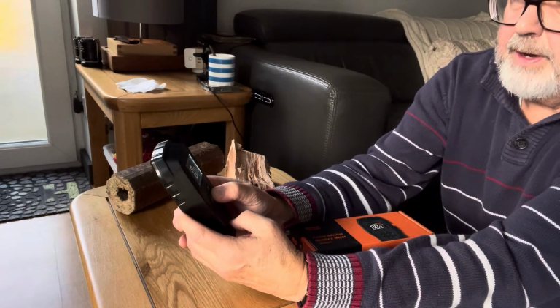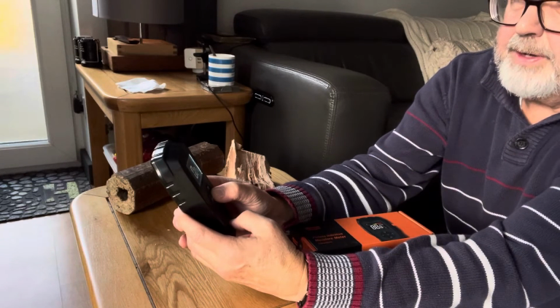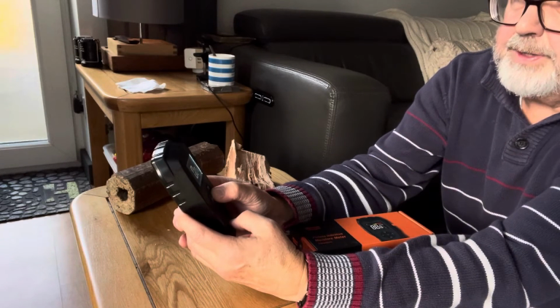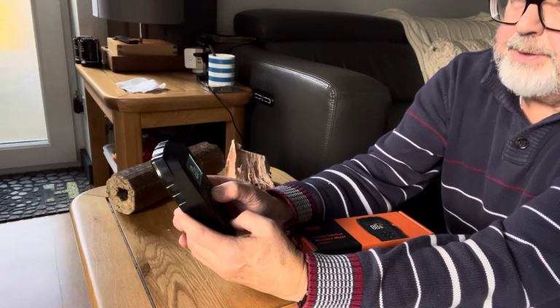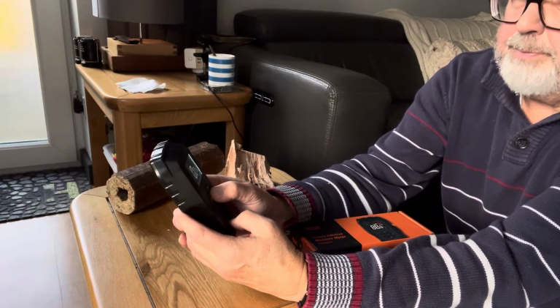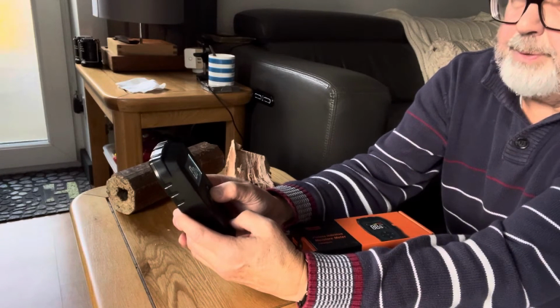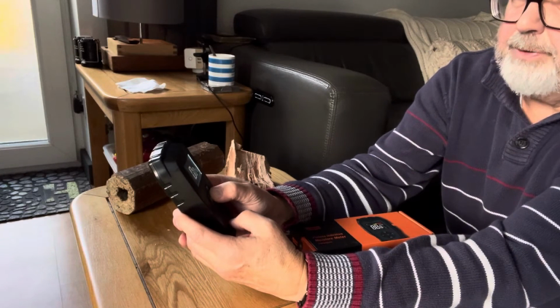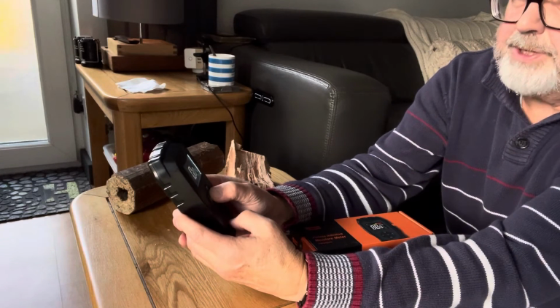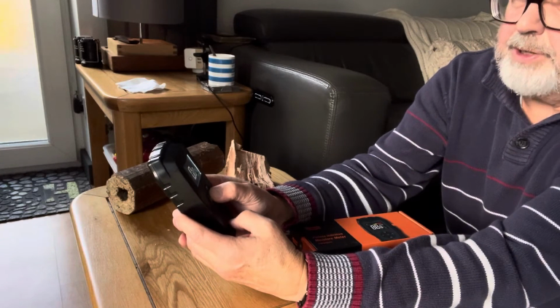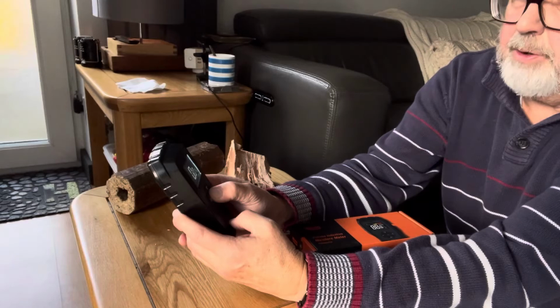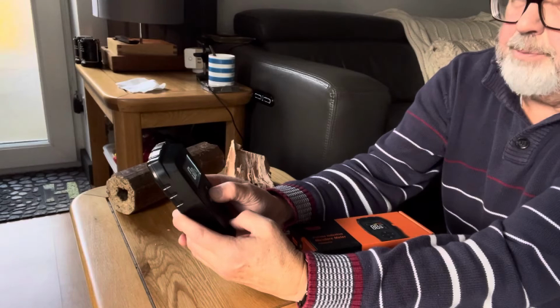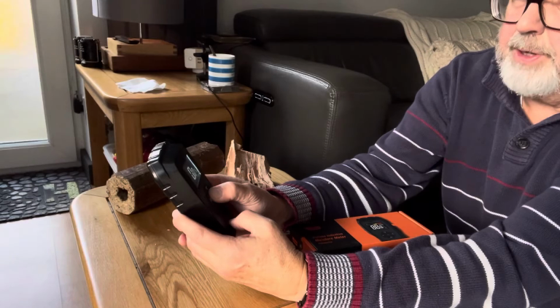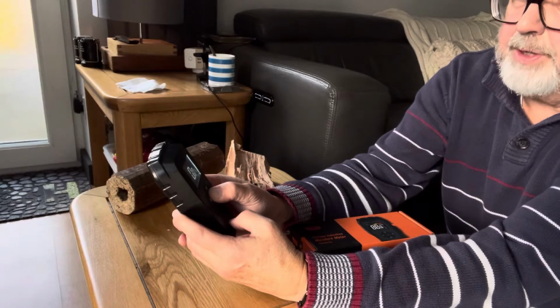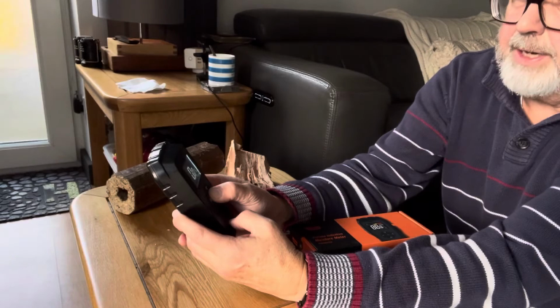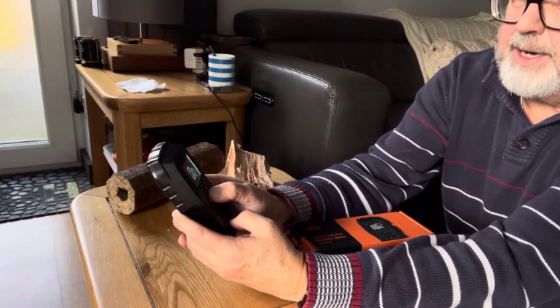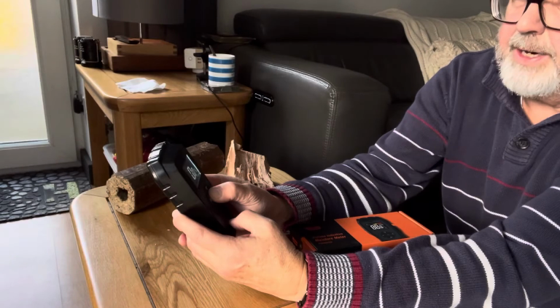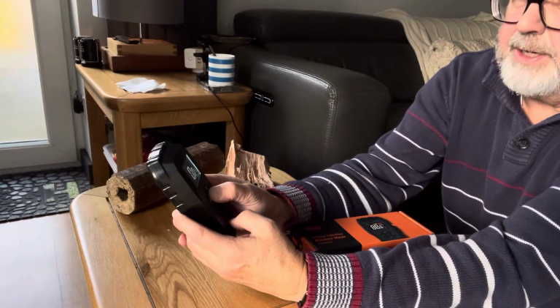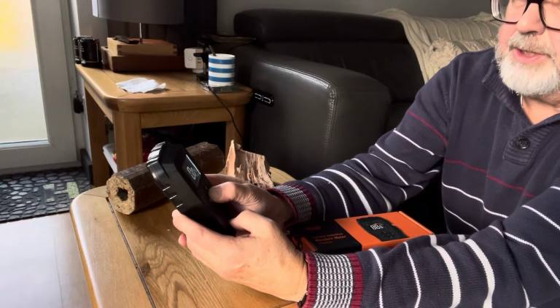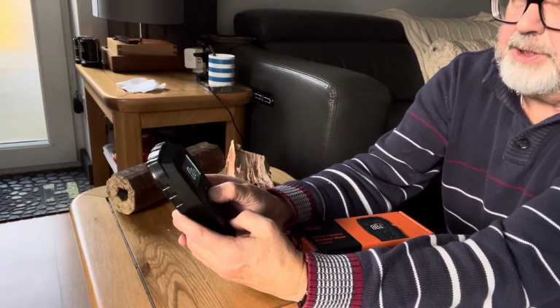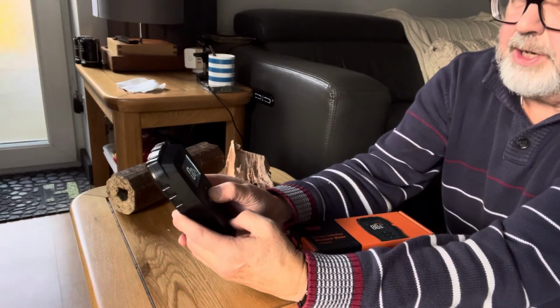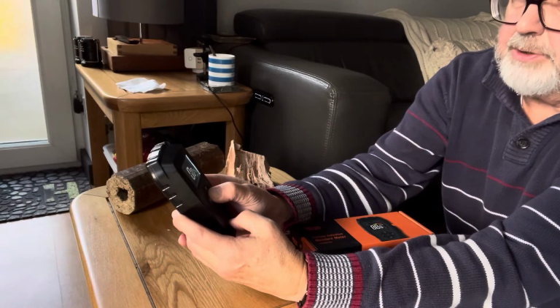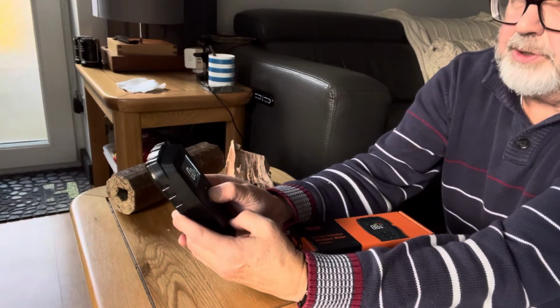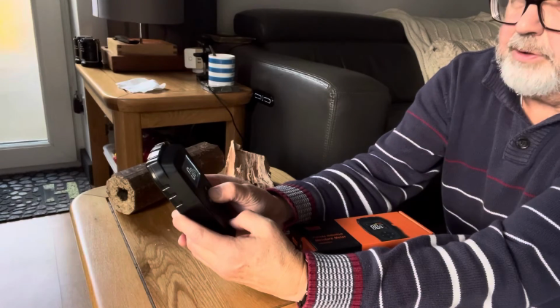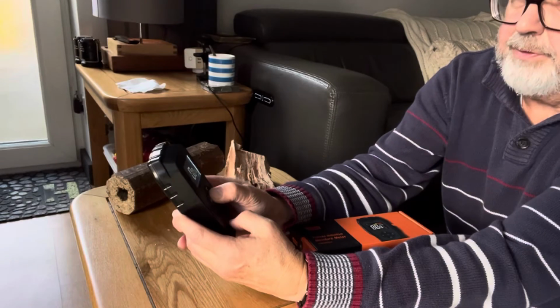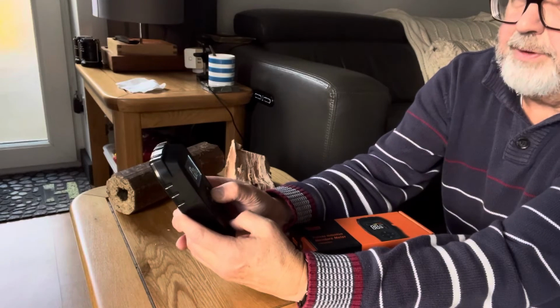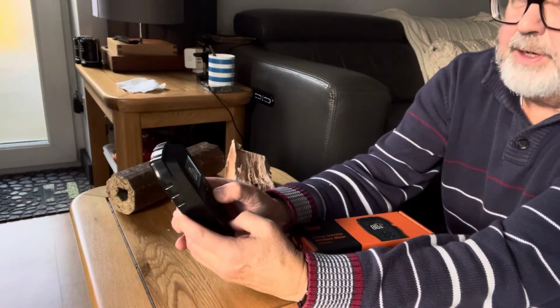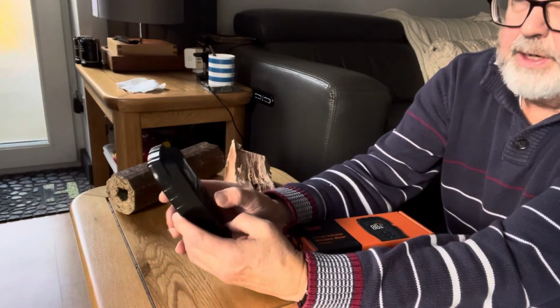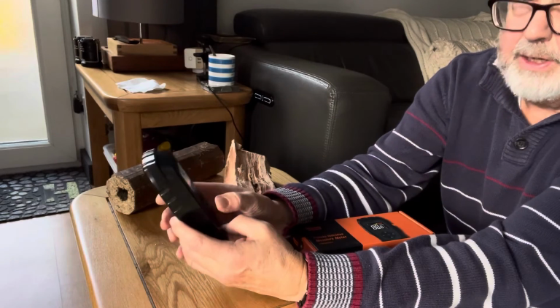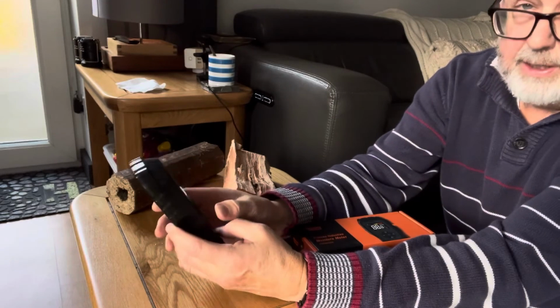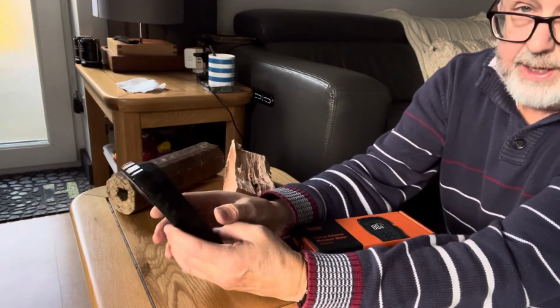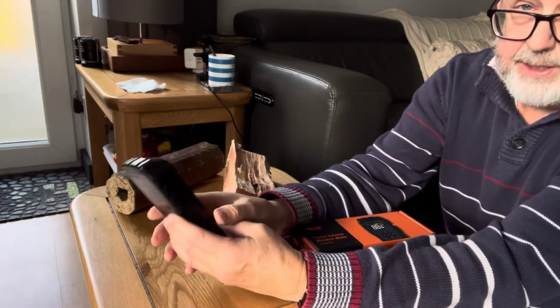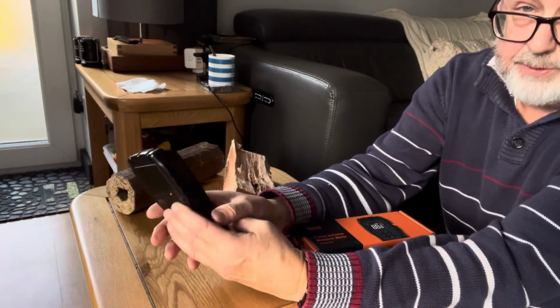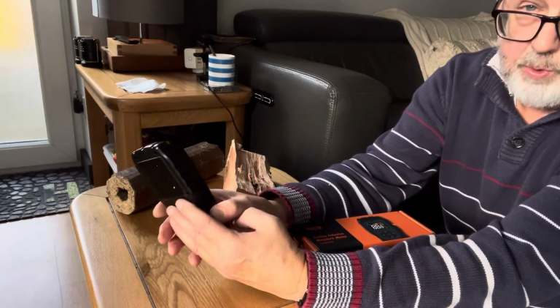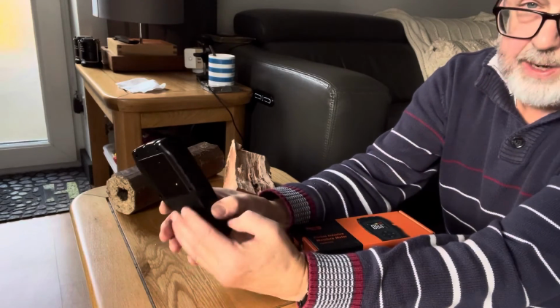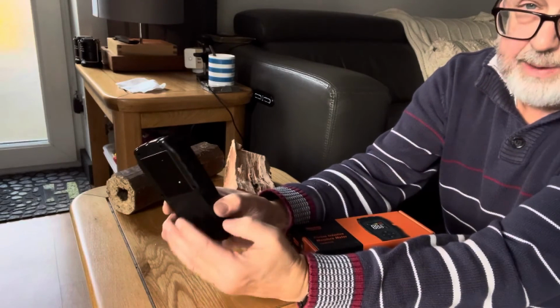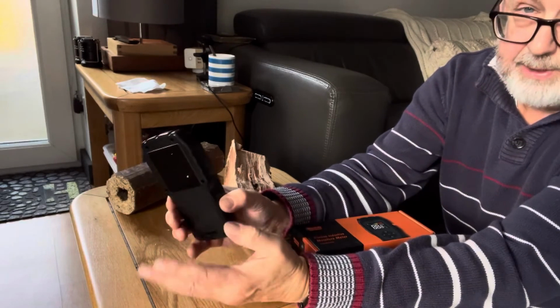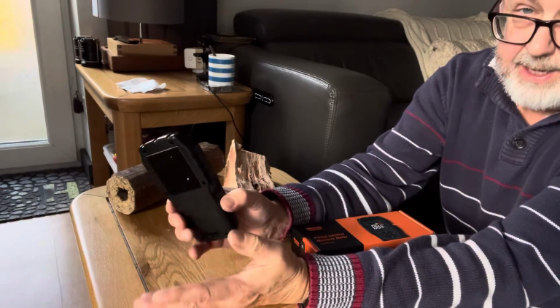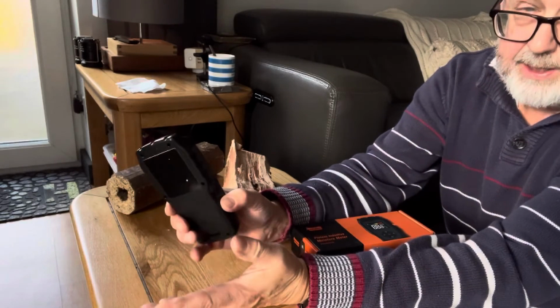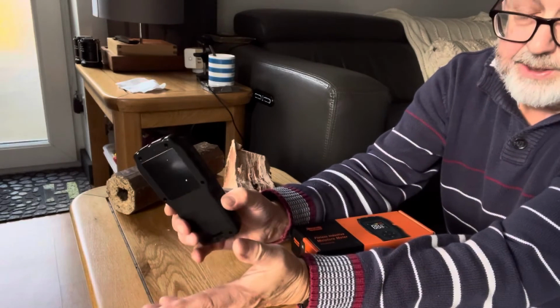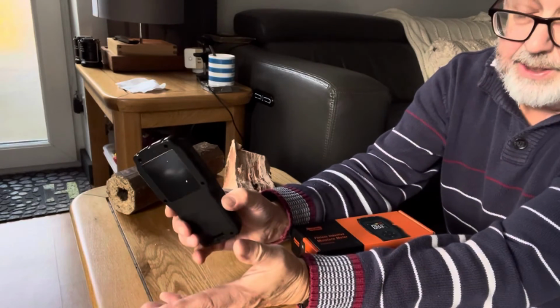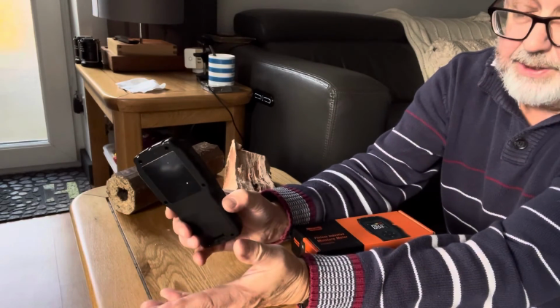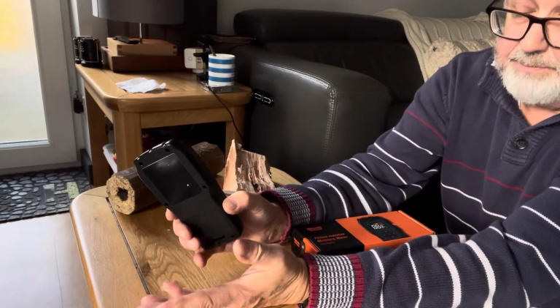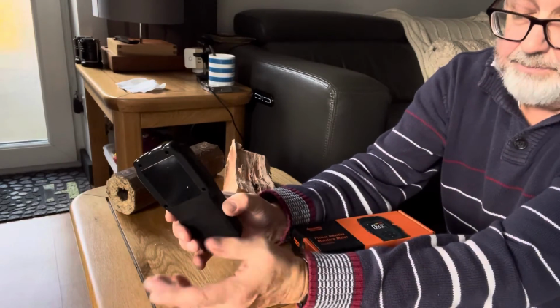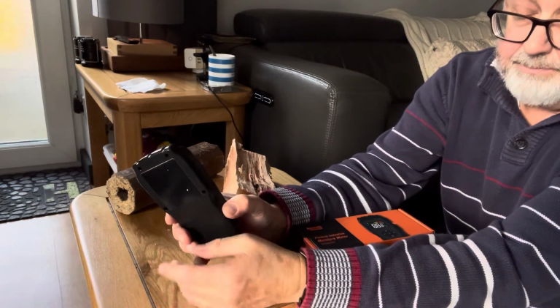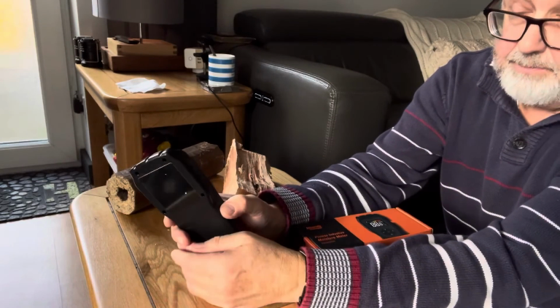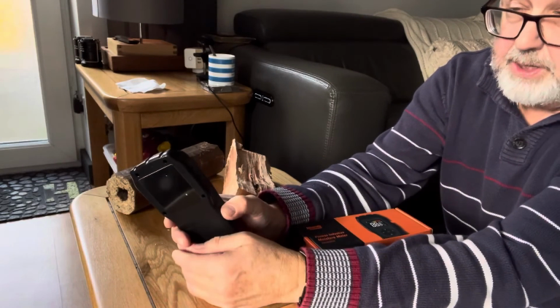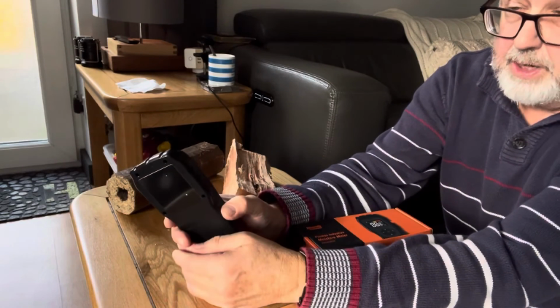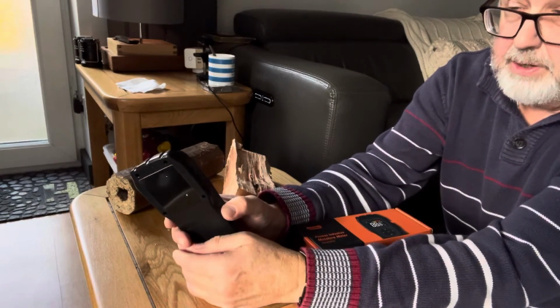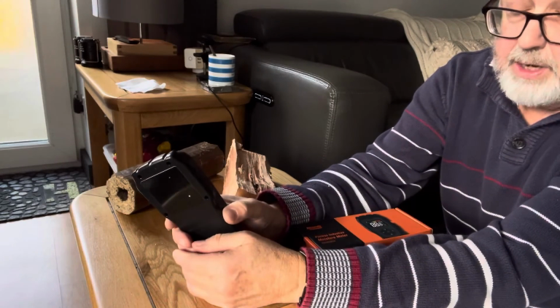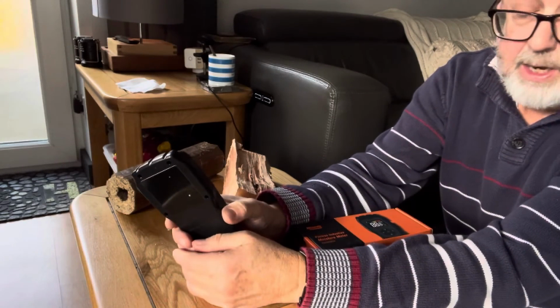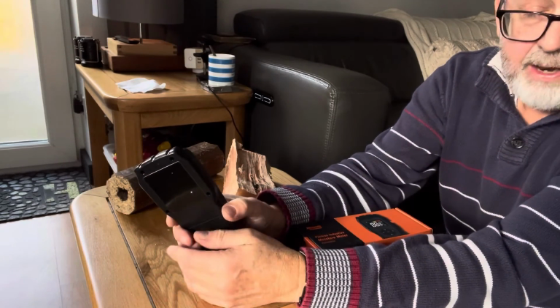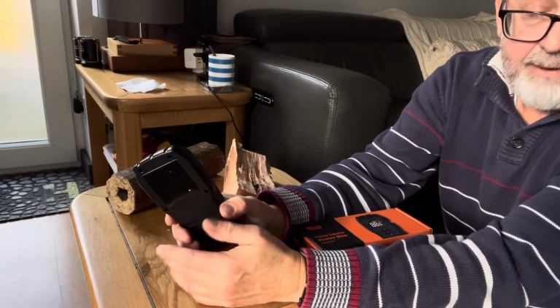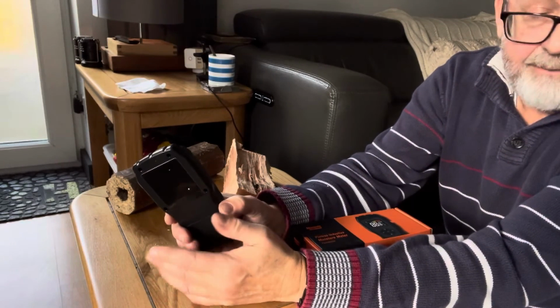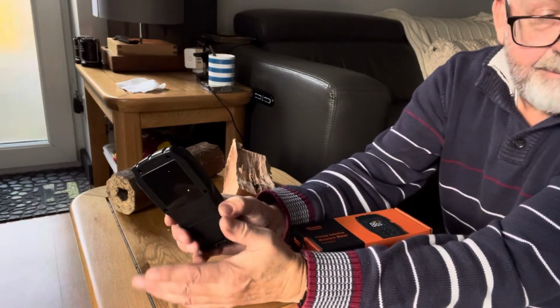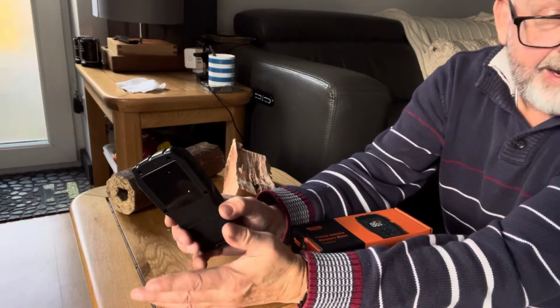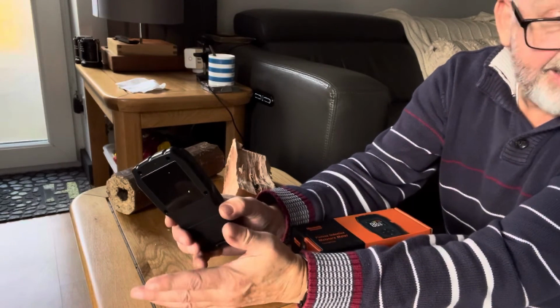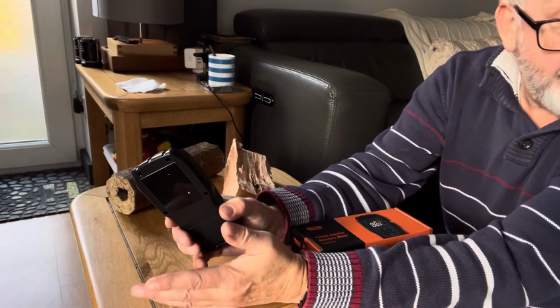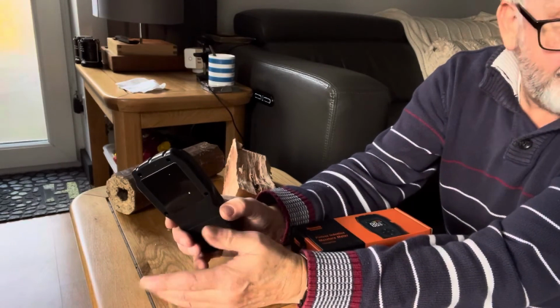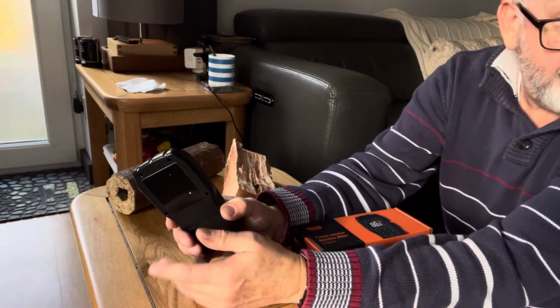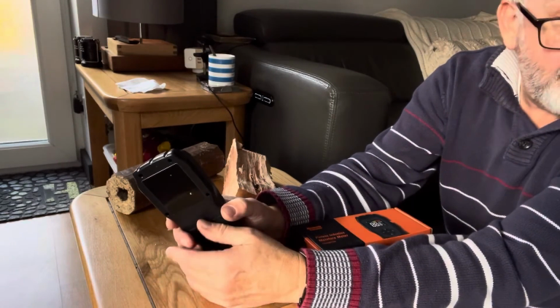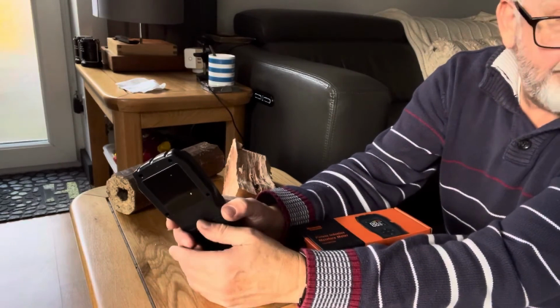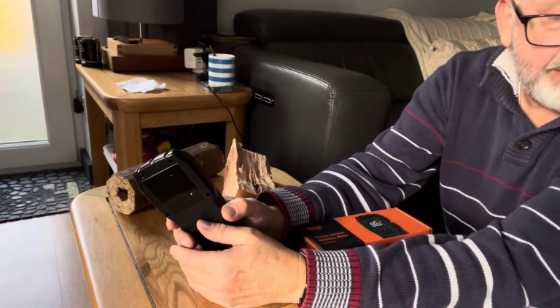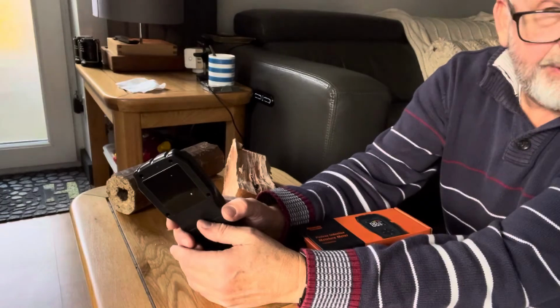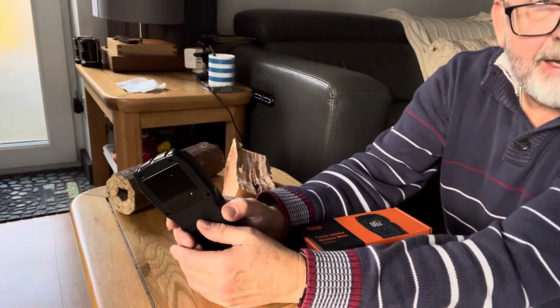Simply press the on button again and it goes off. It's one of those tools that, for me, I can't be without now.